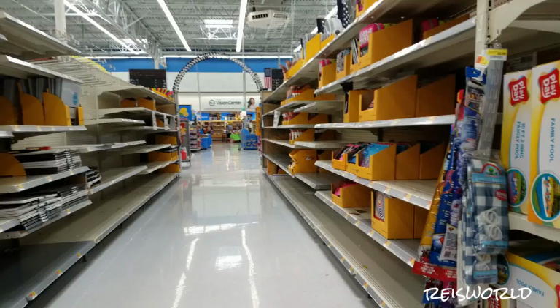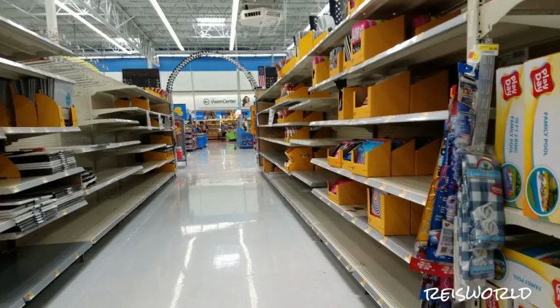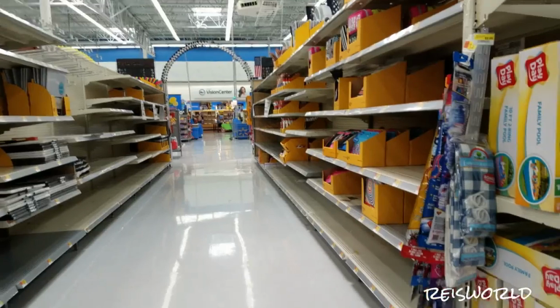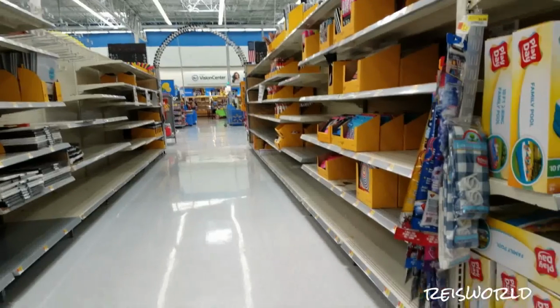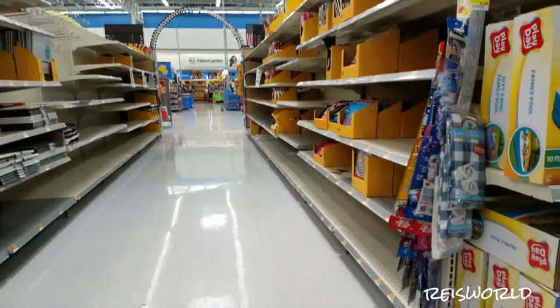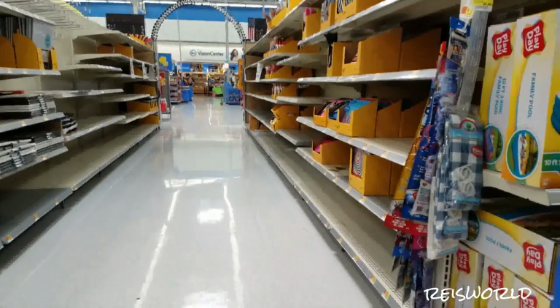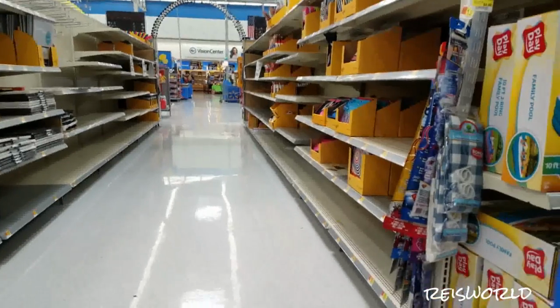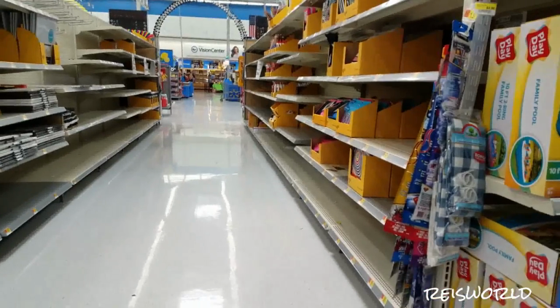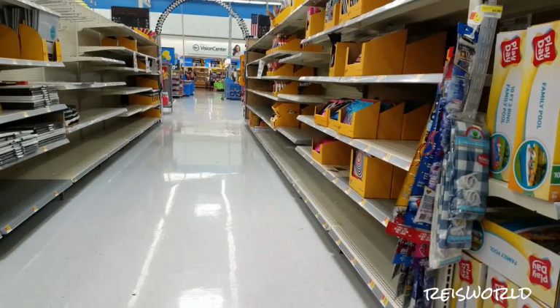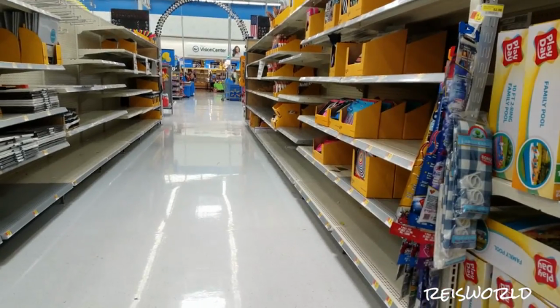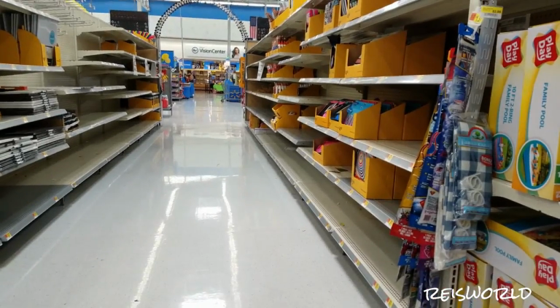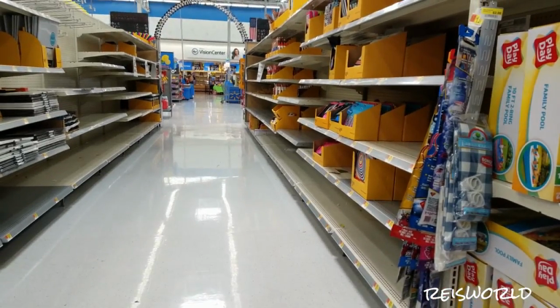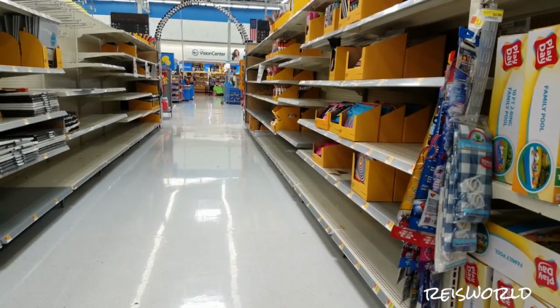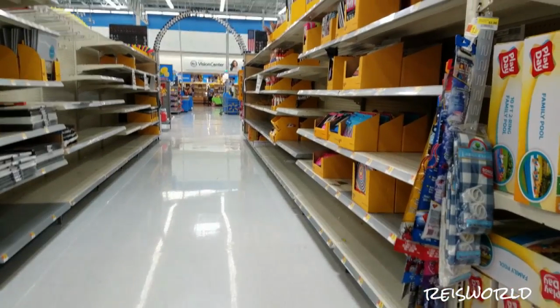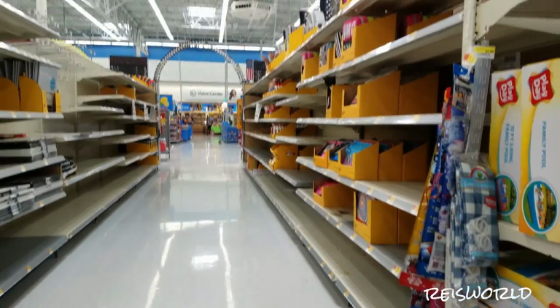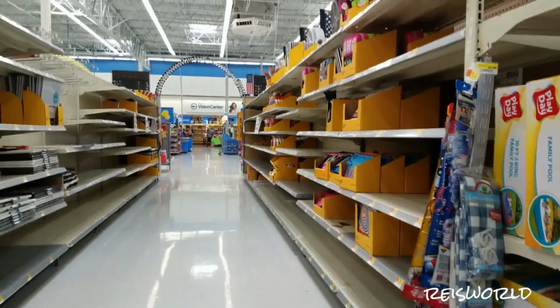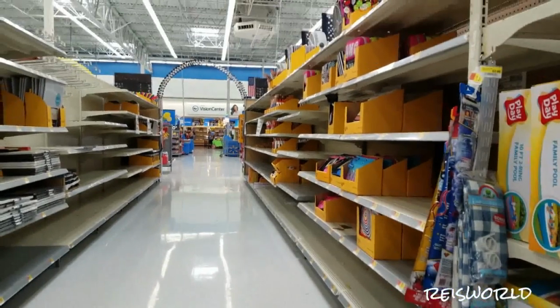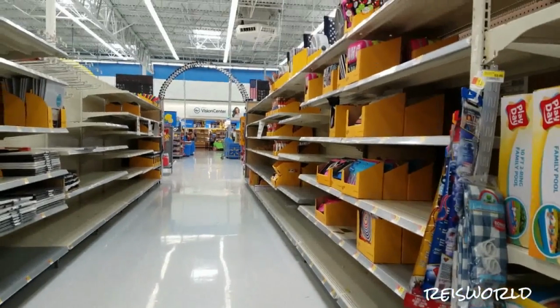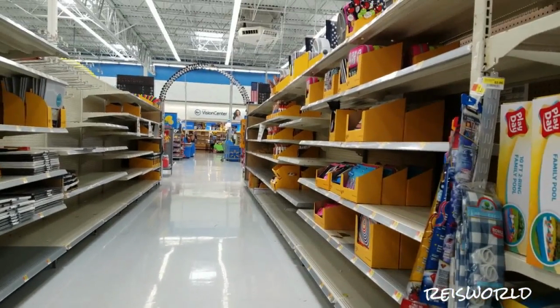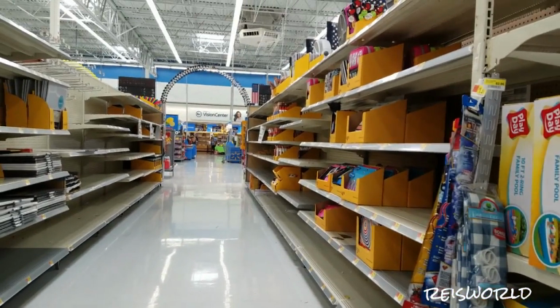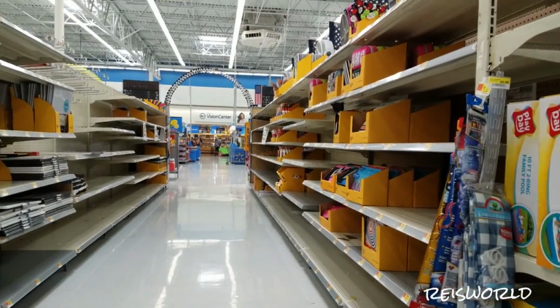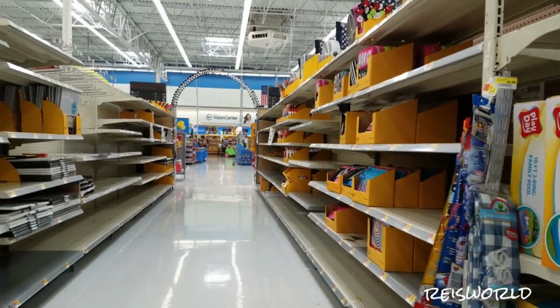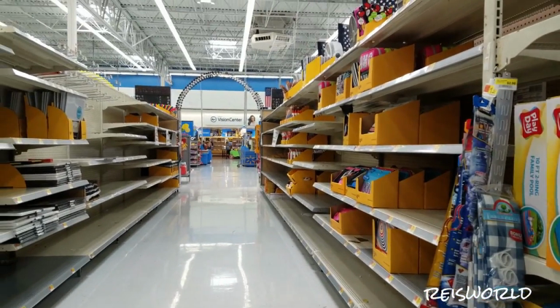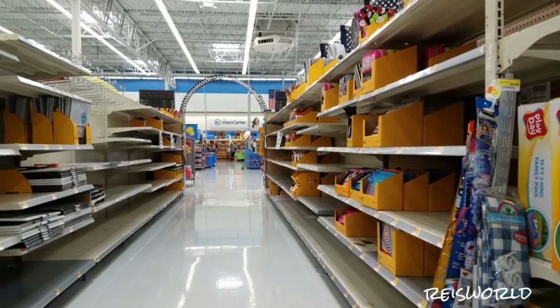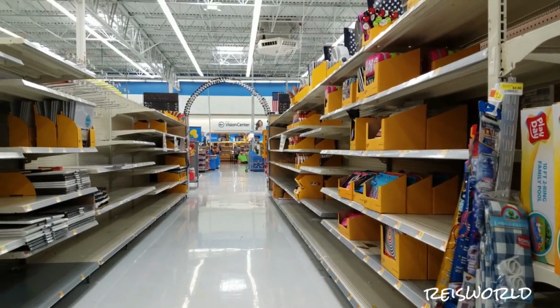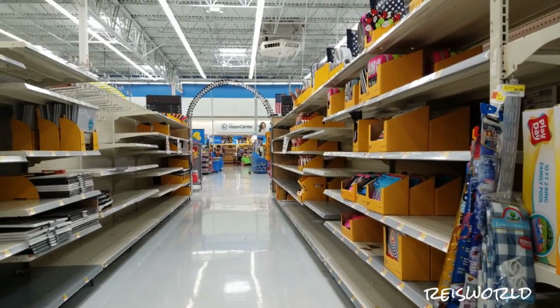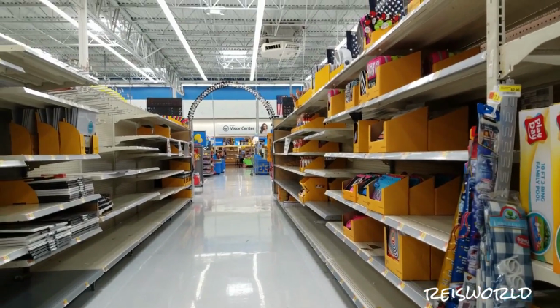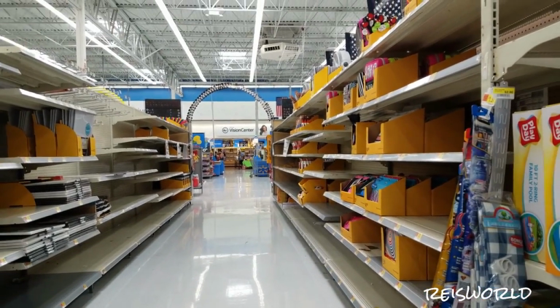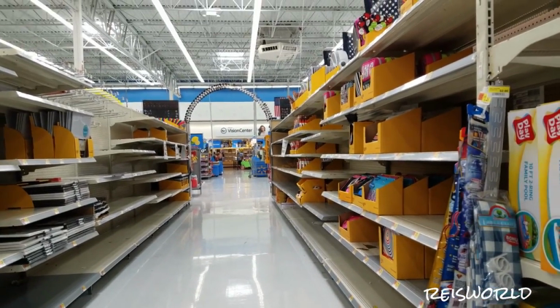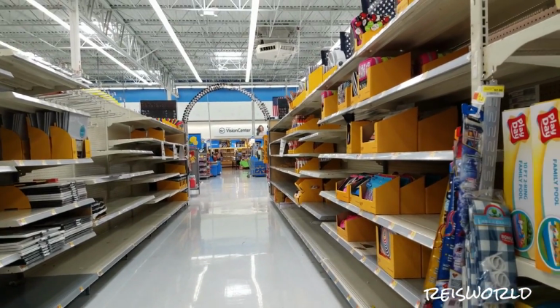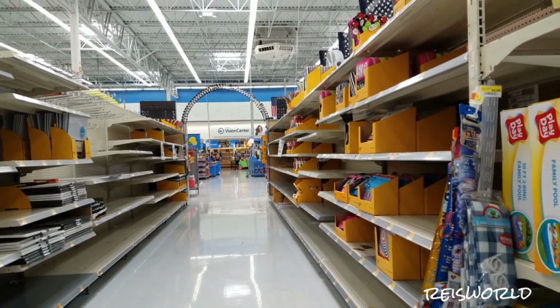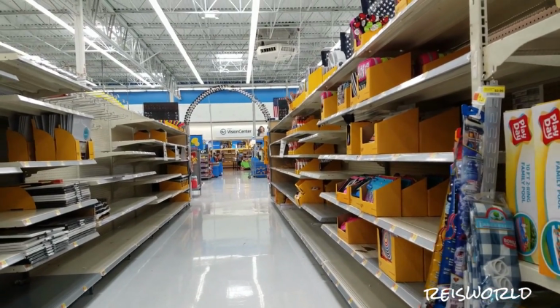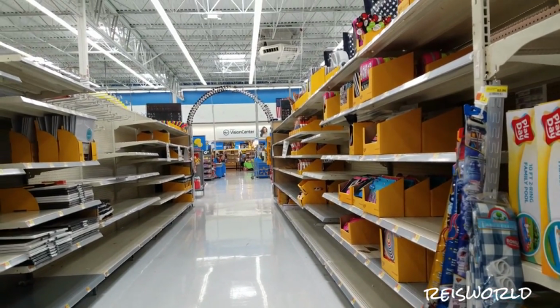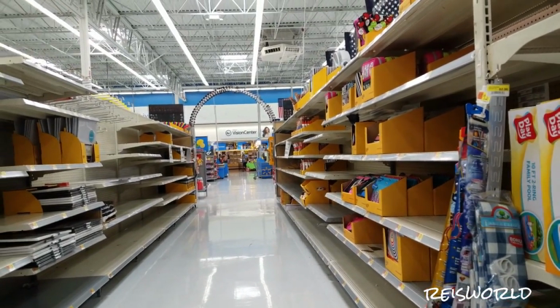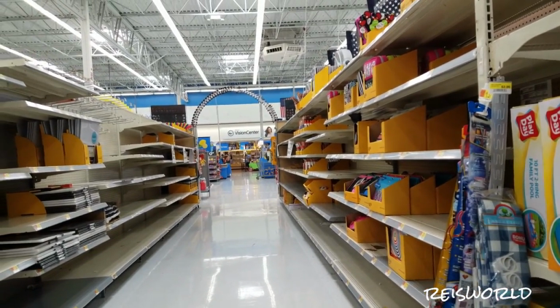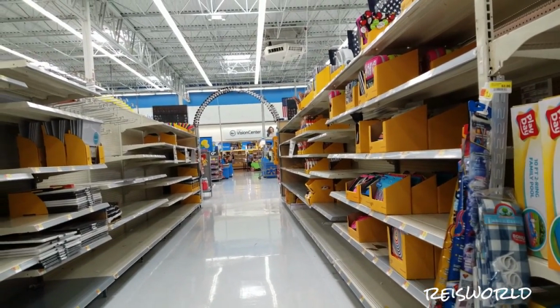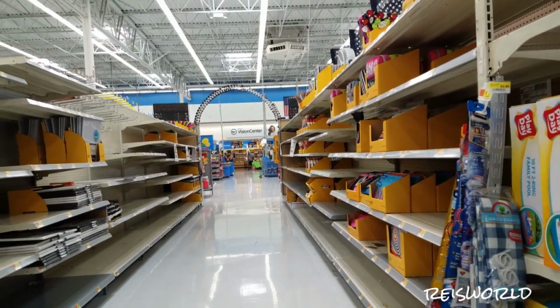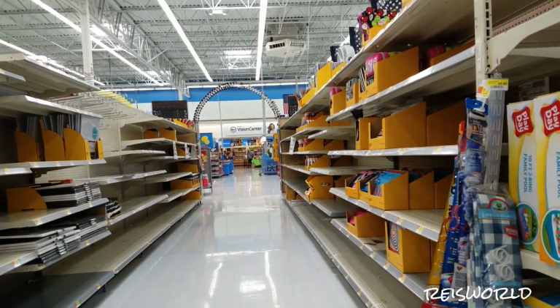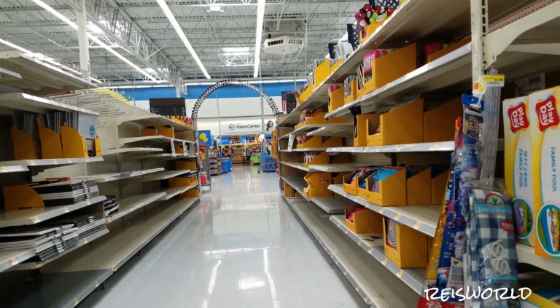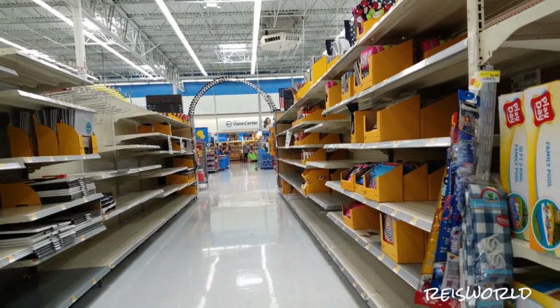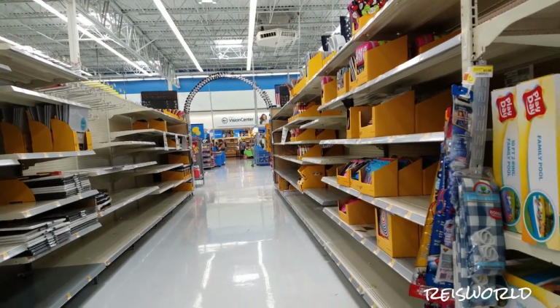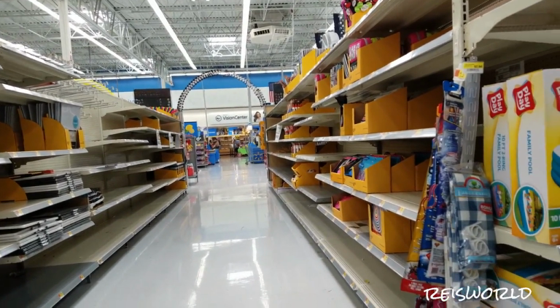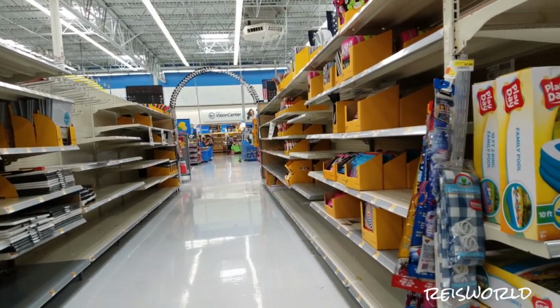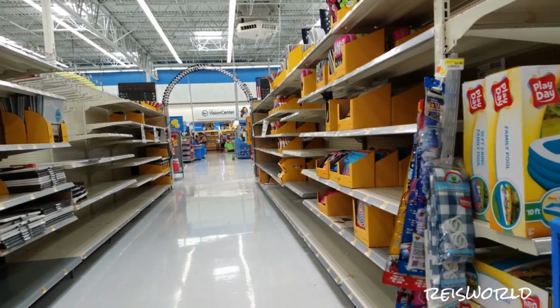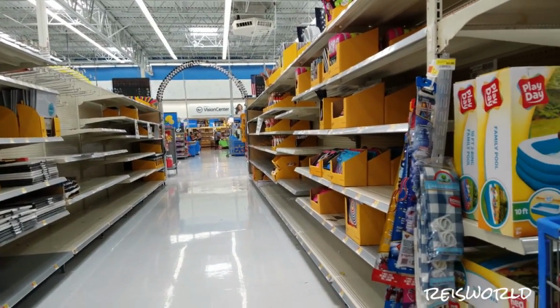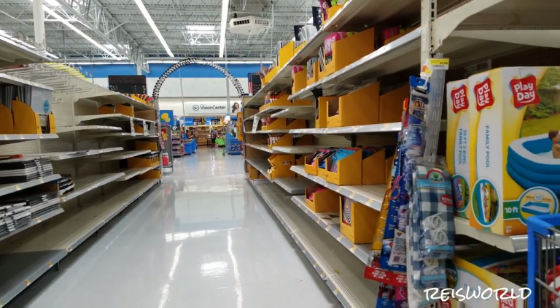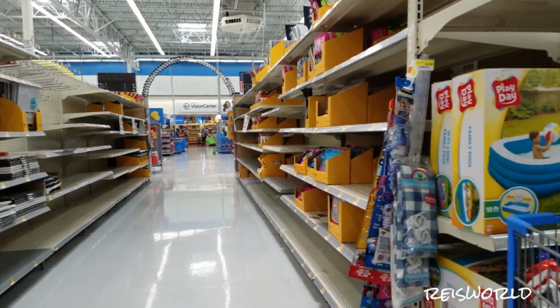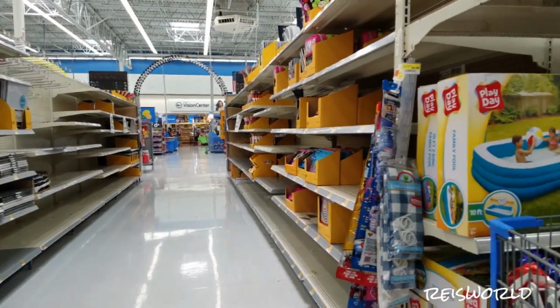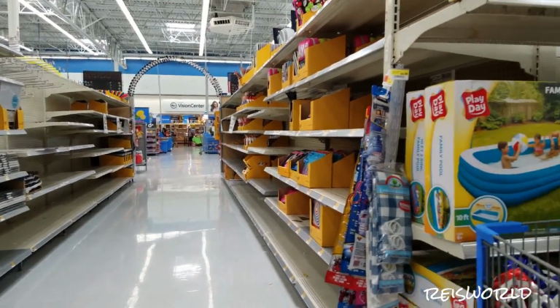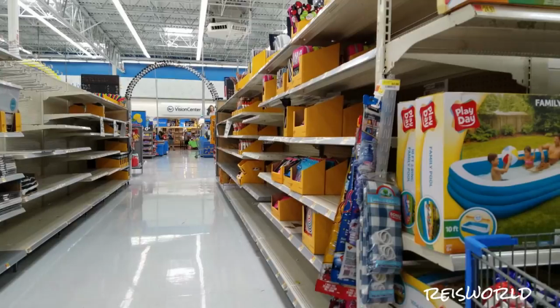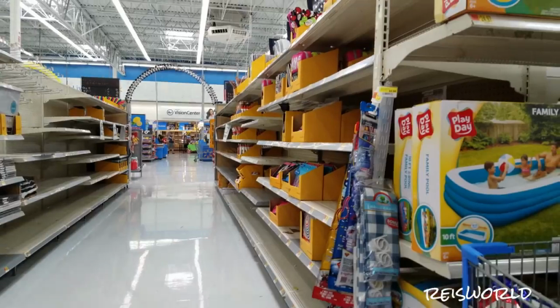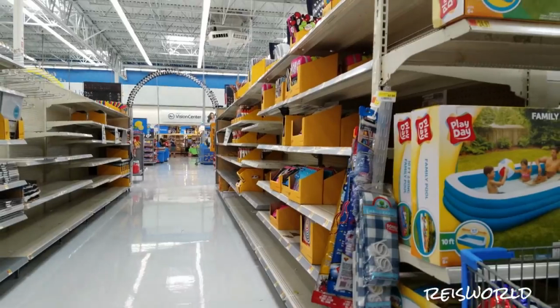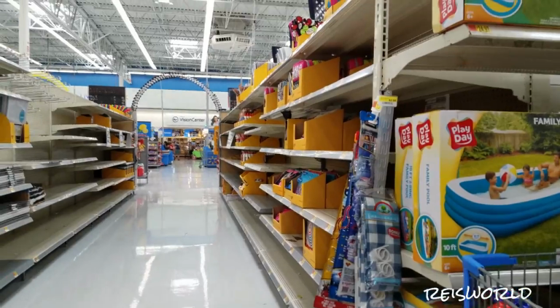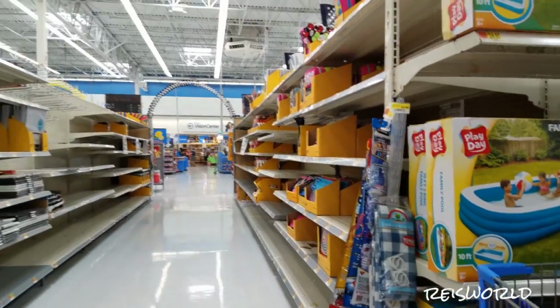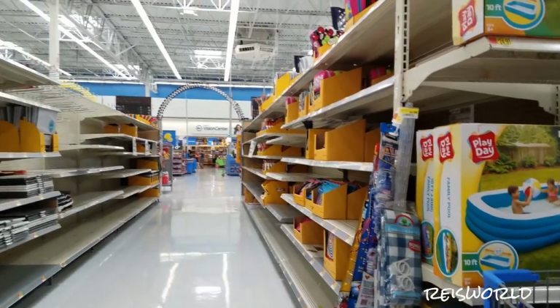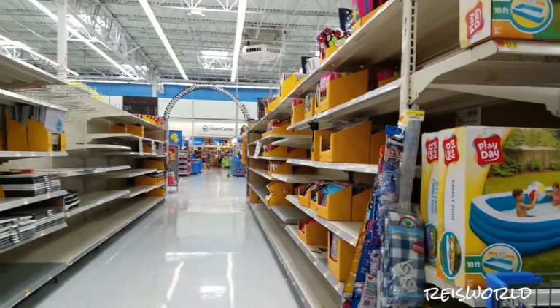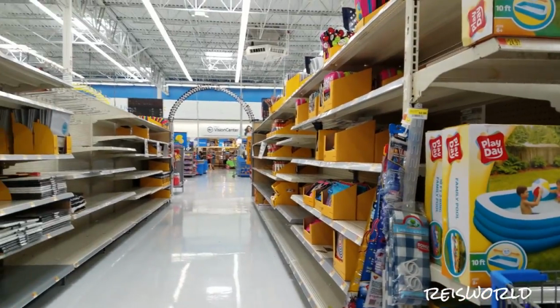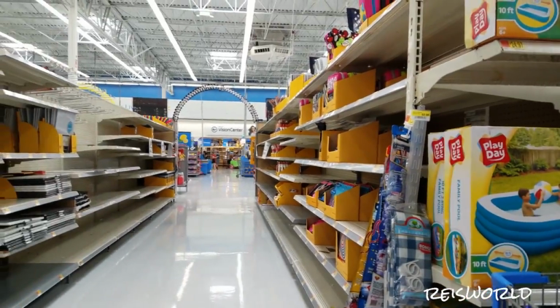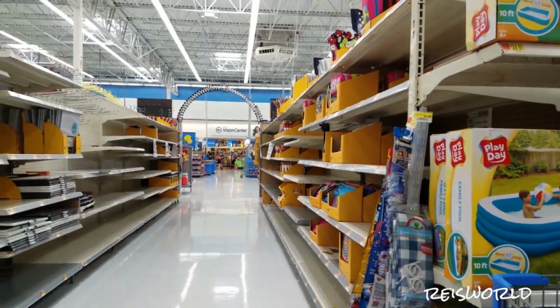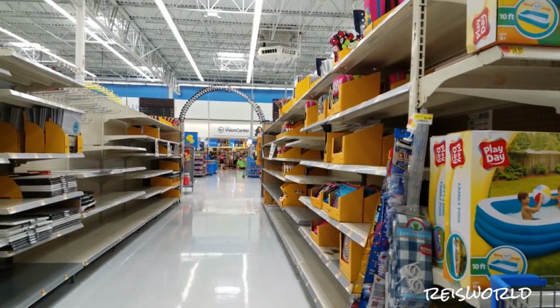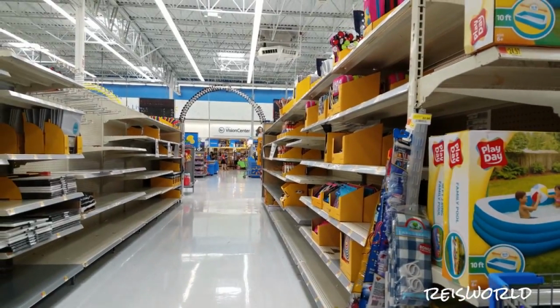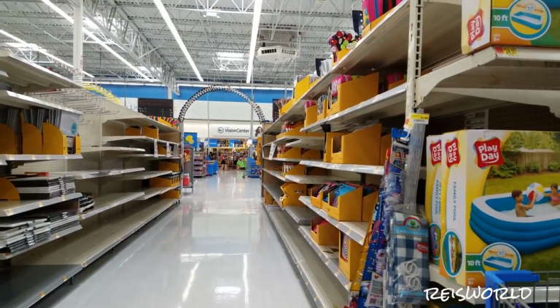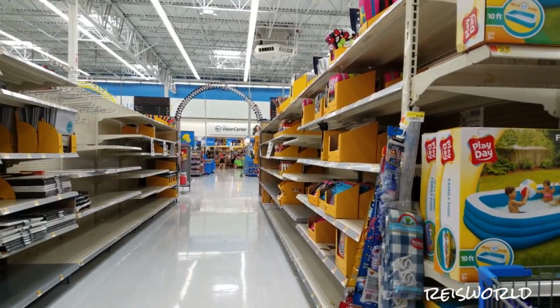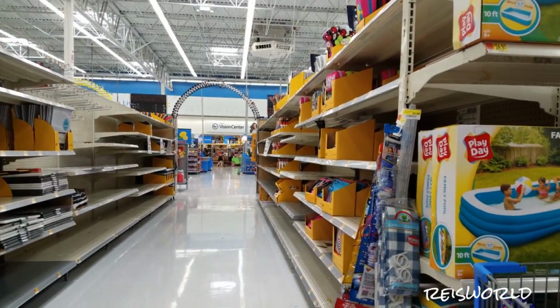Hey guys, so I'm here at Walmart, and they're starting to put up their school supplies, so let's go ahead and take a look.